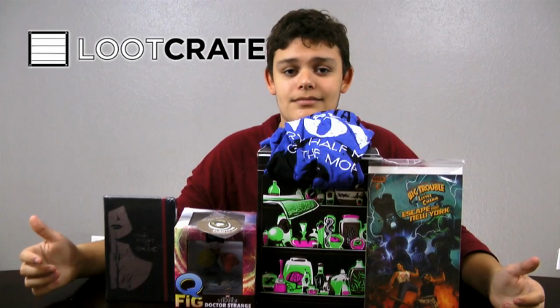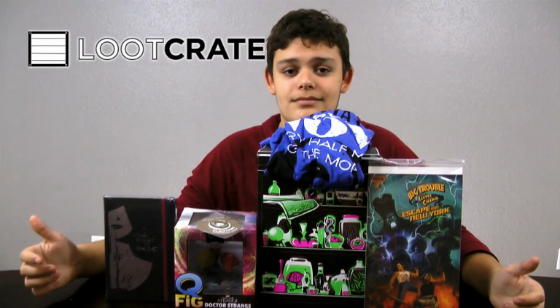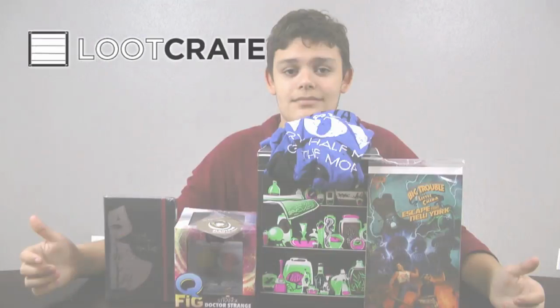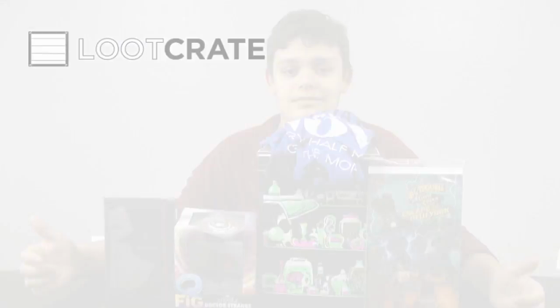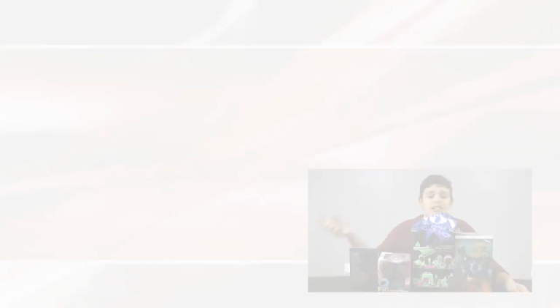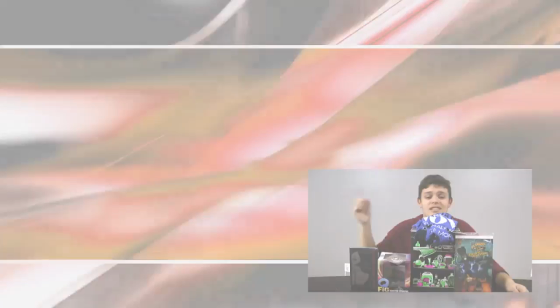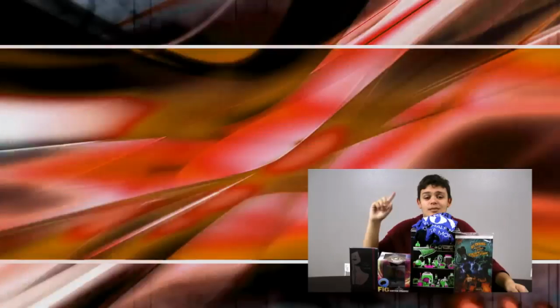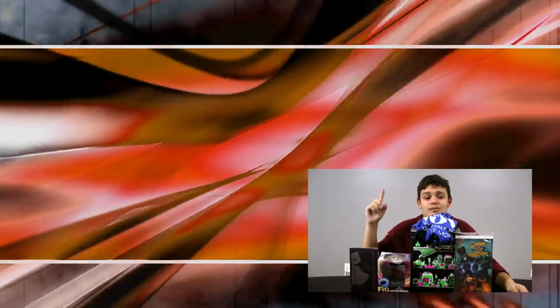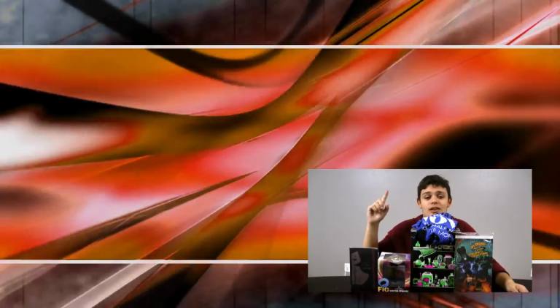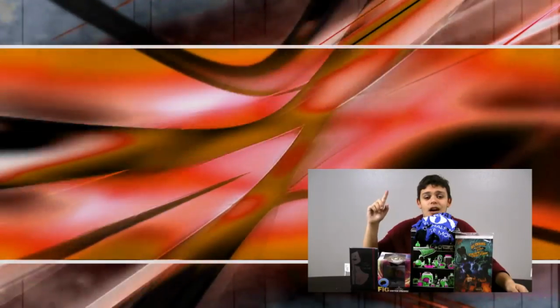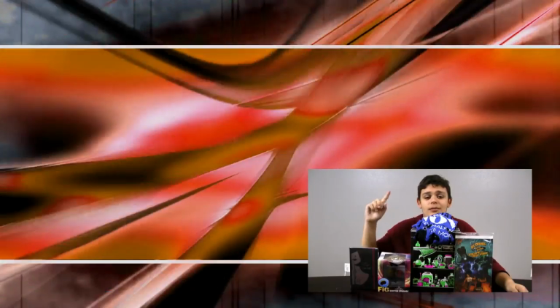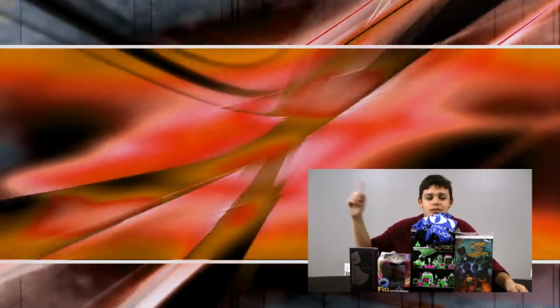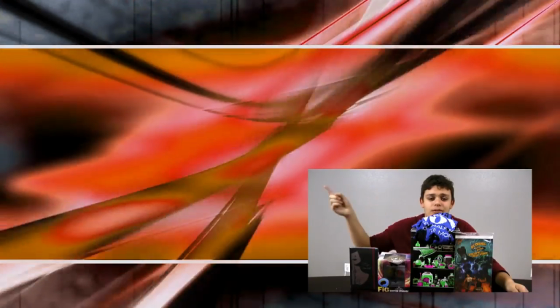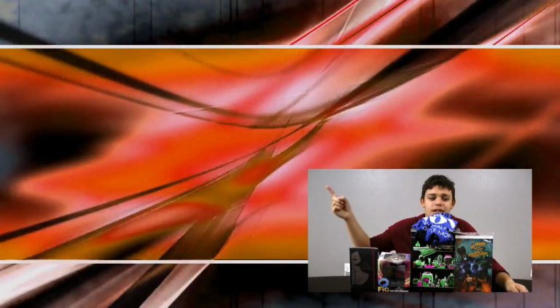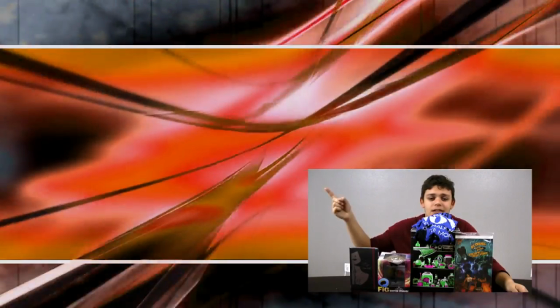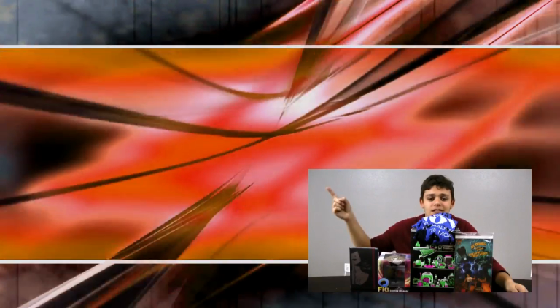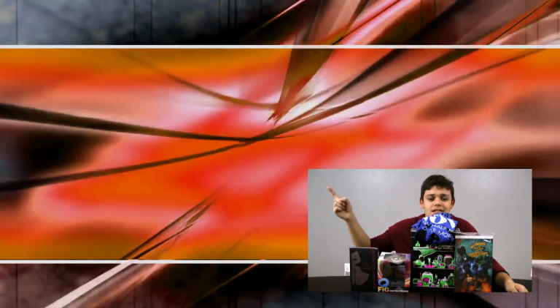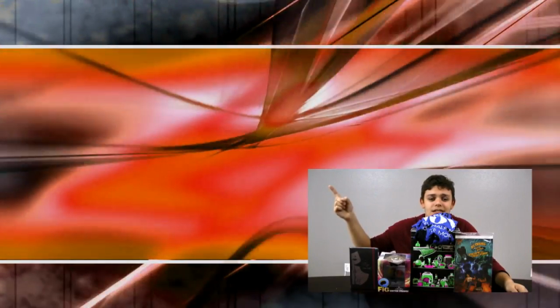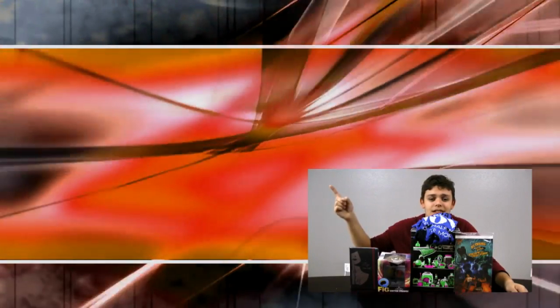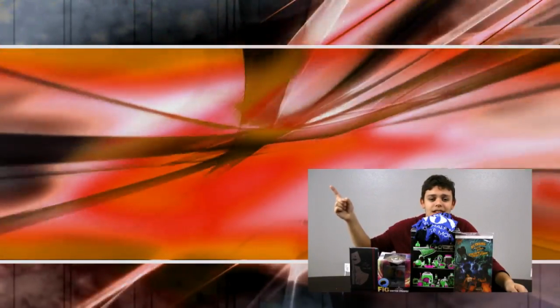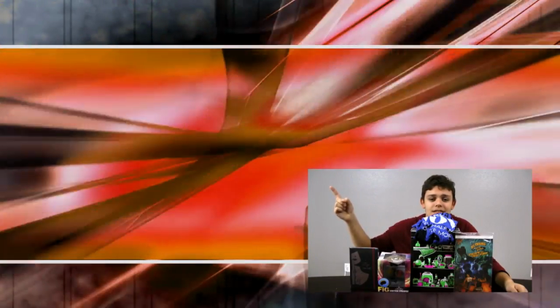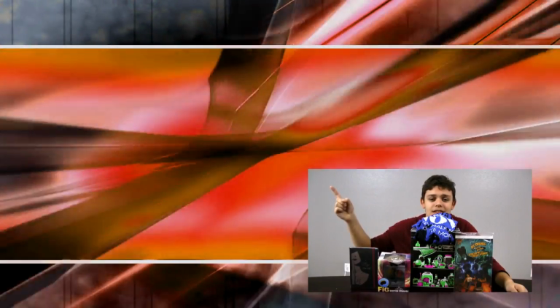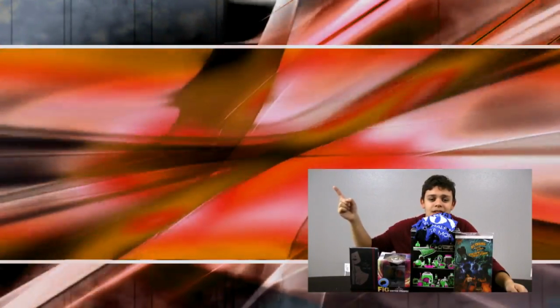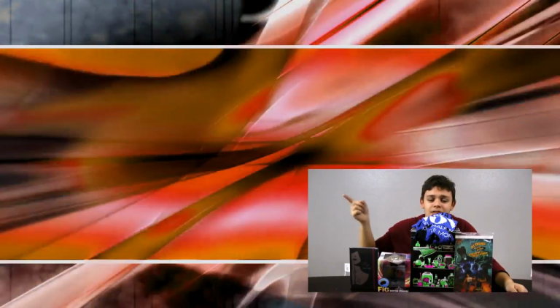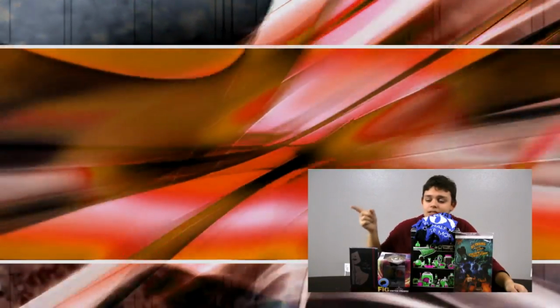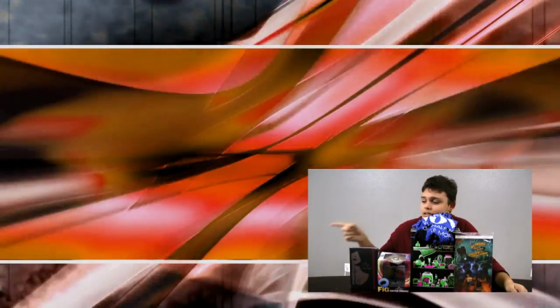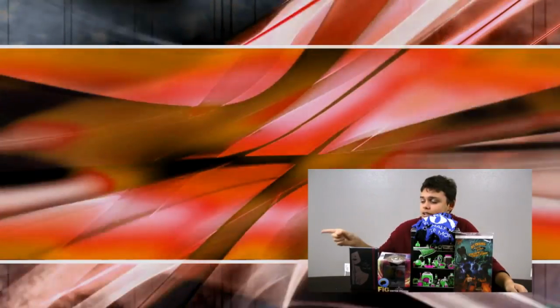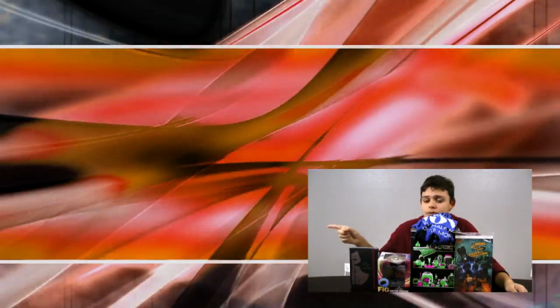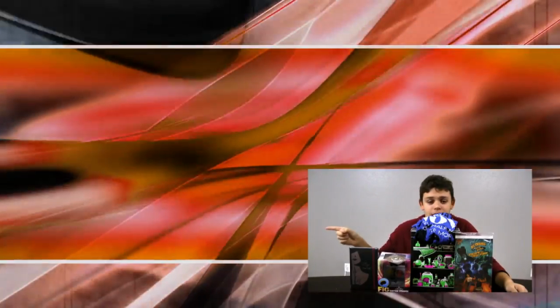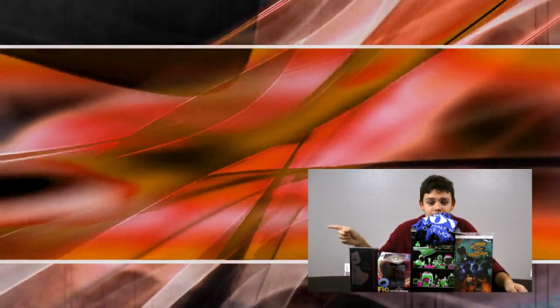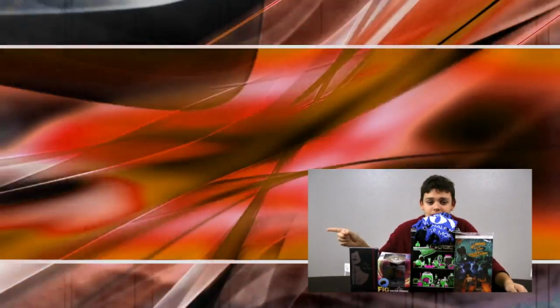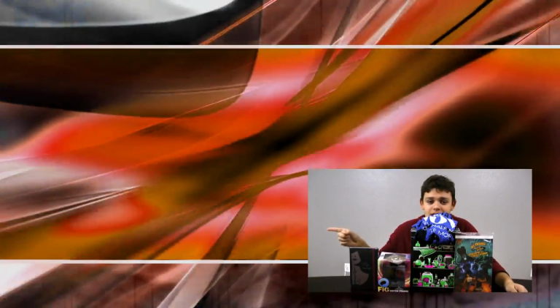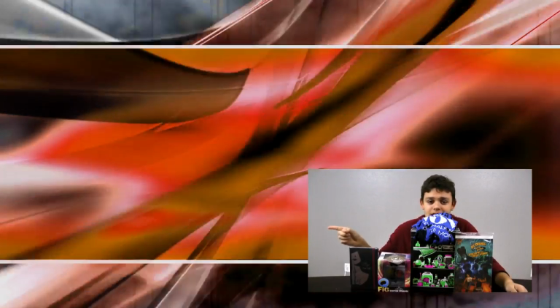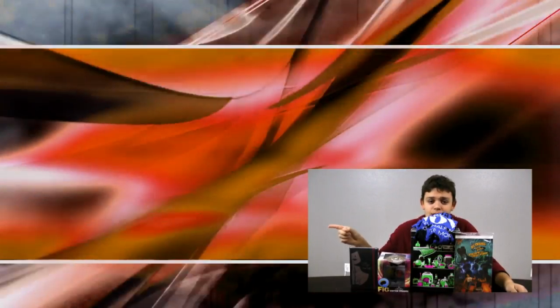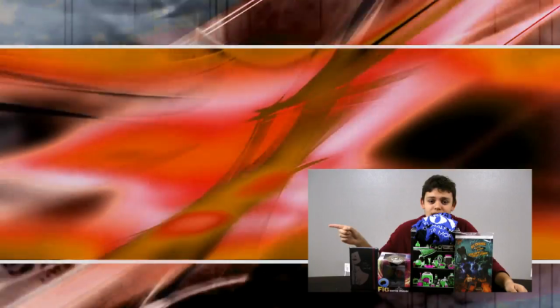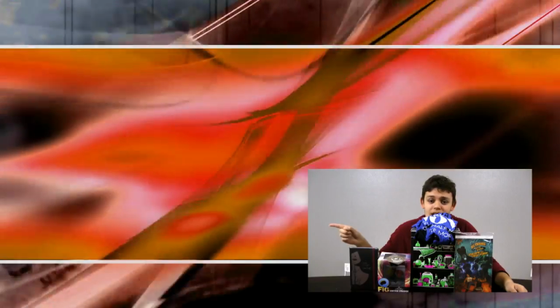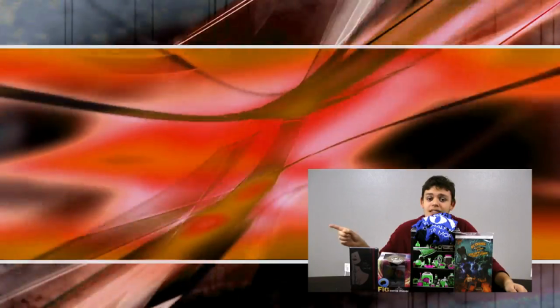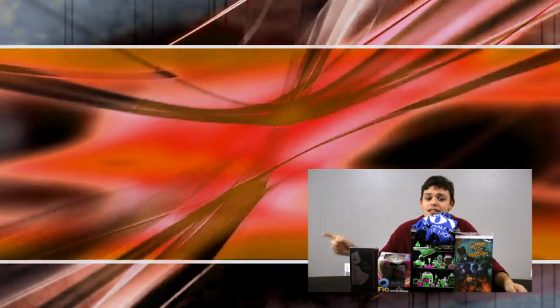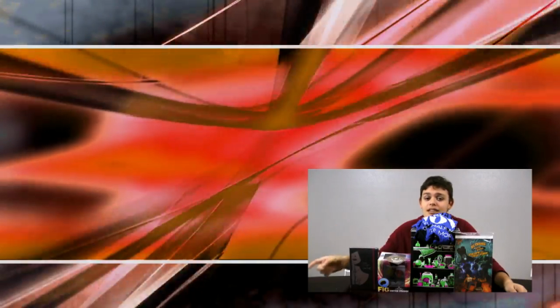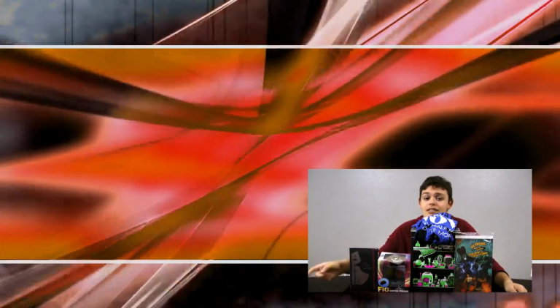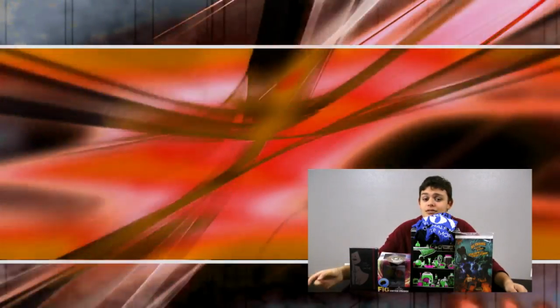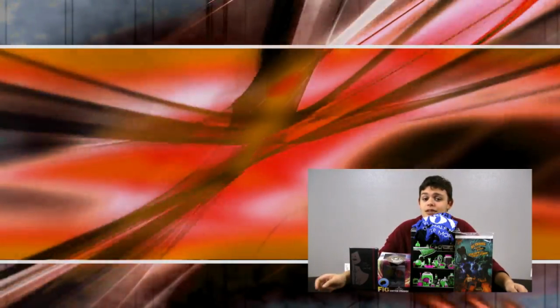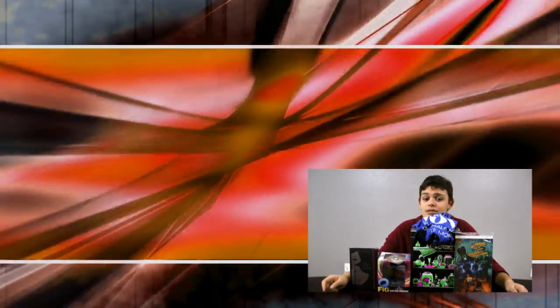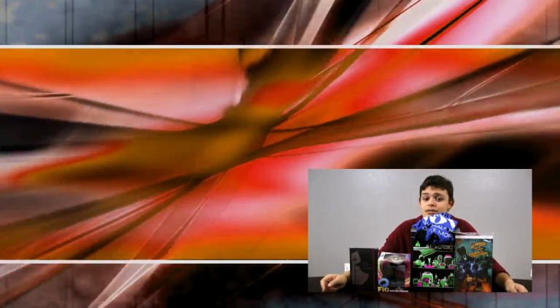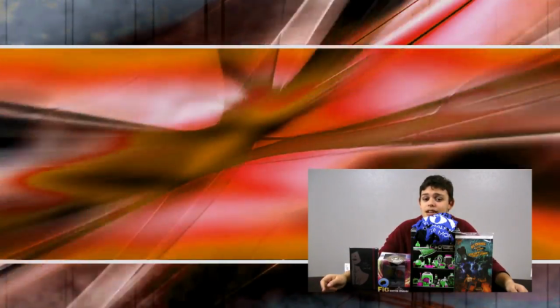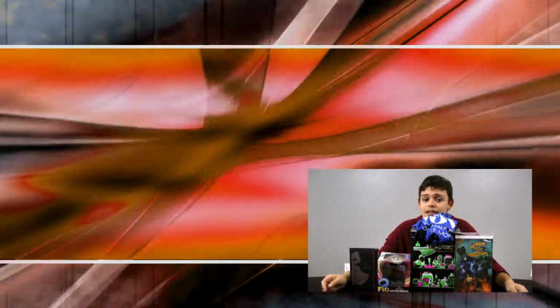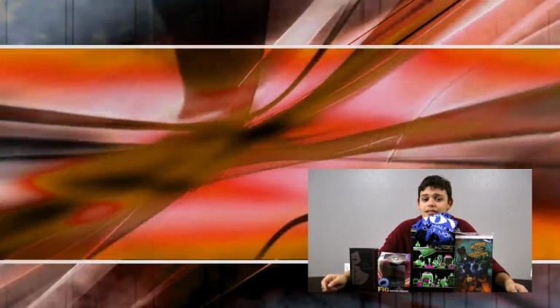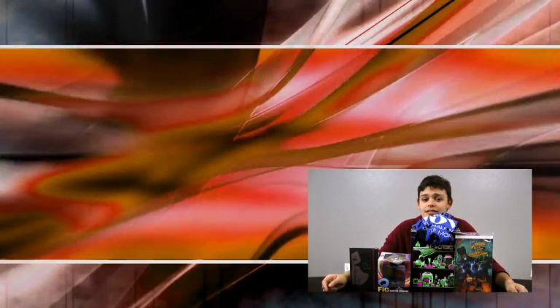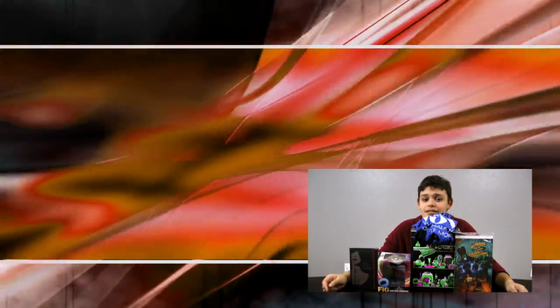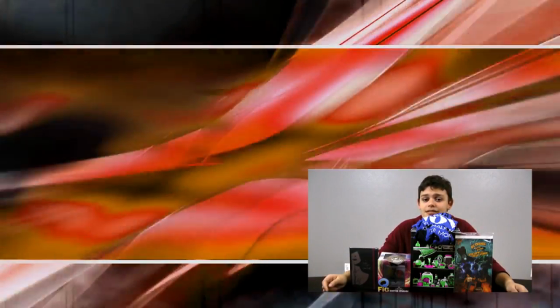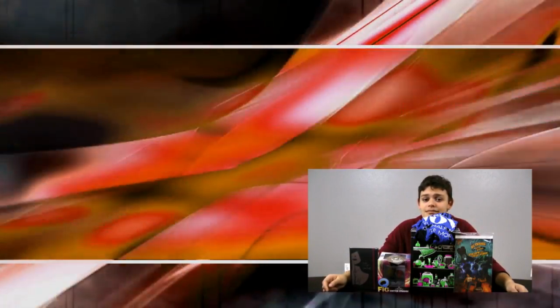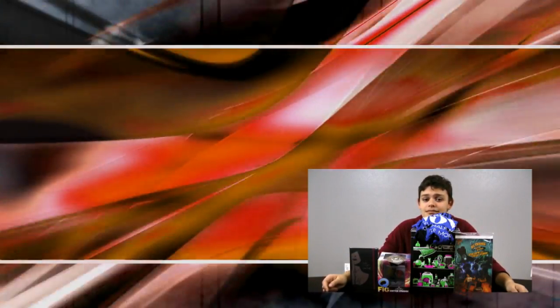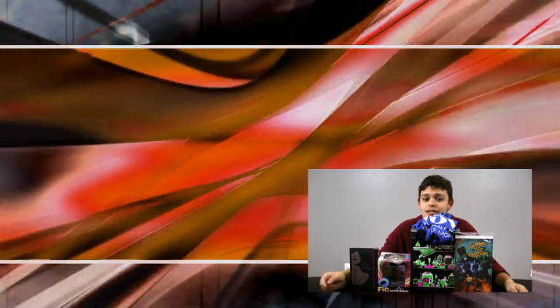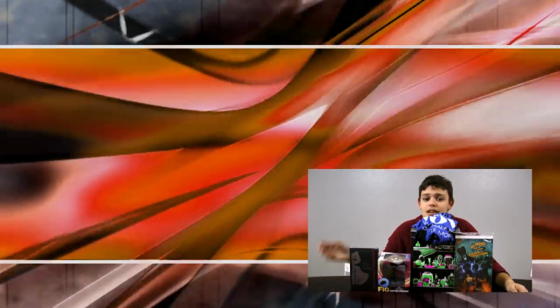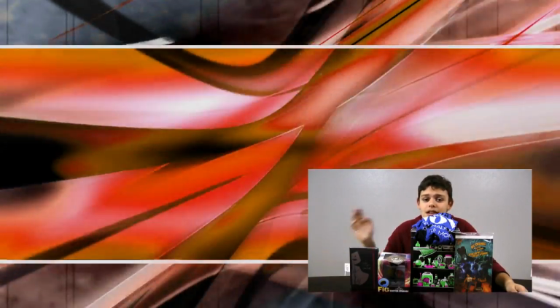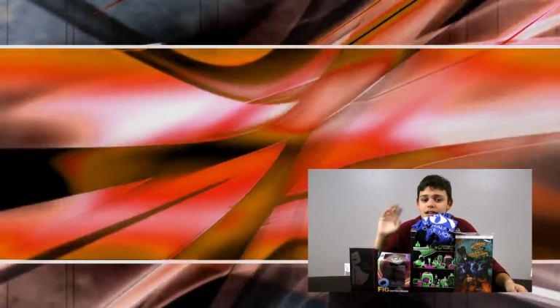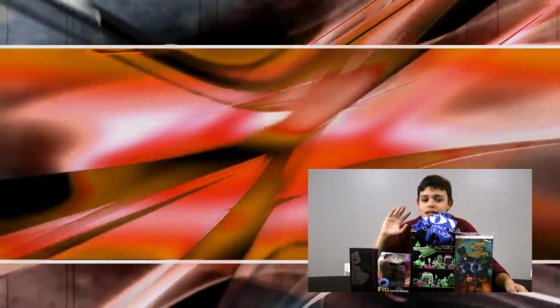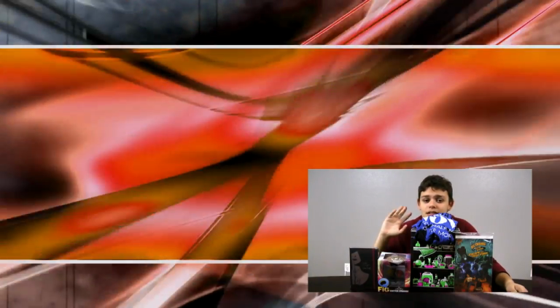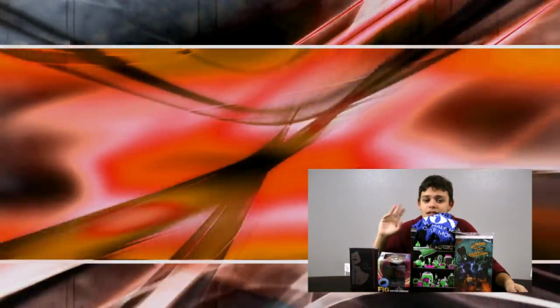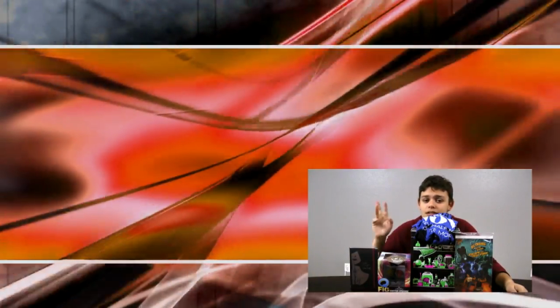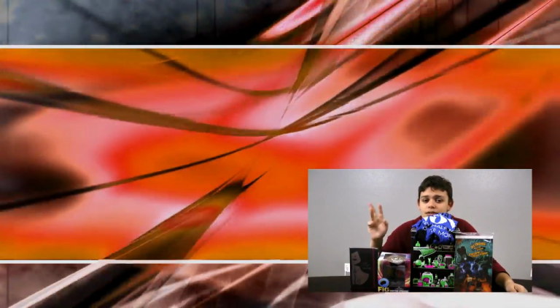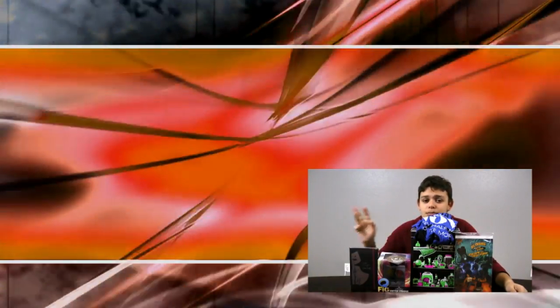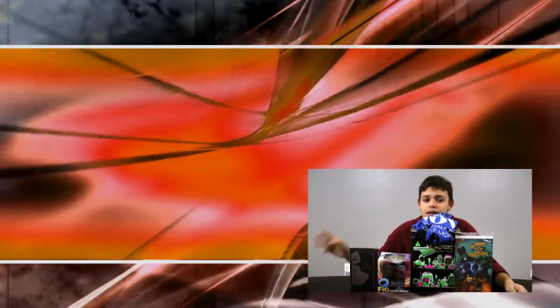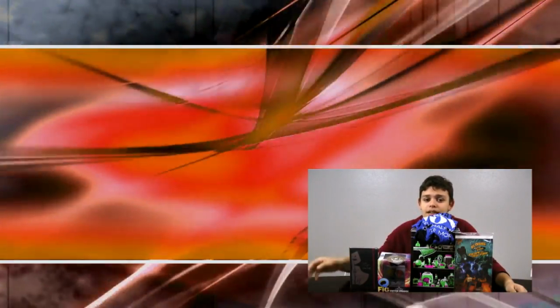Don't forget to subscribe. Click over here to see the latest video, click over here to see something I think you guys would like. Goodbye!